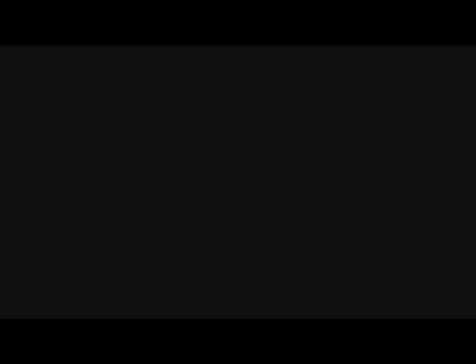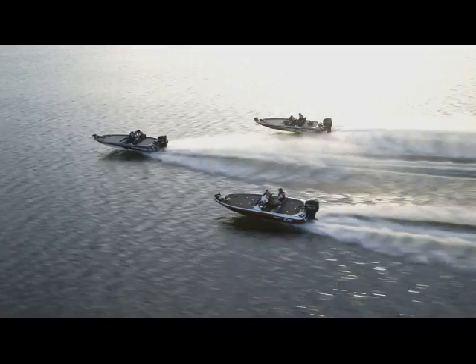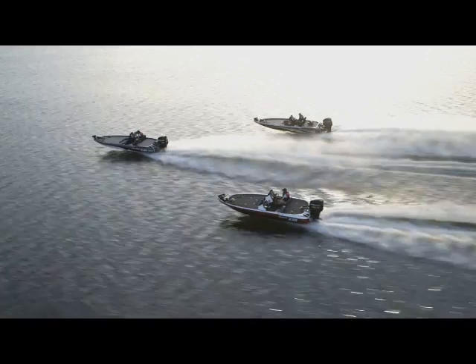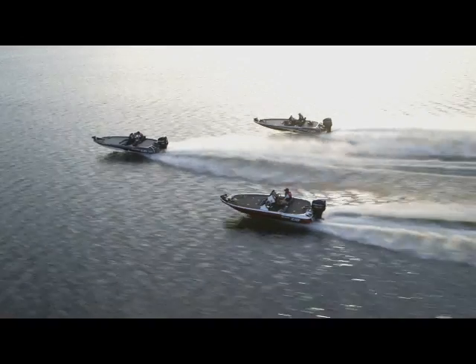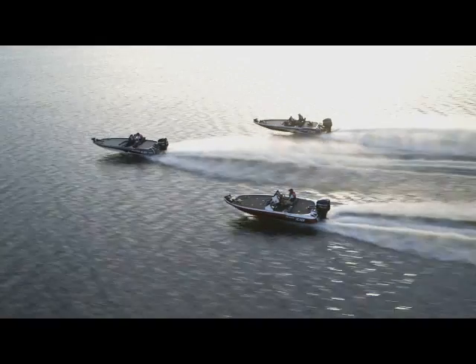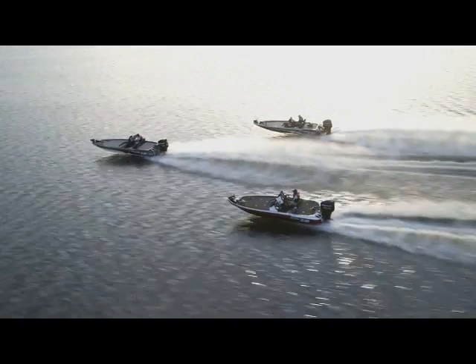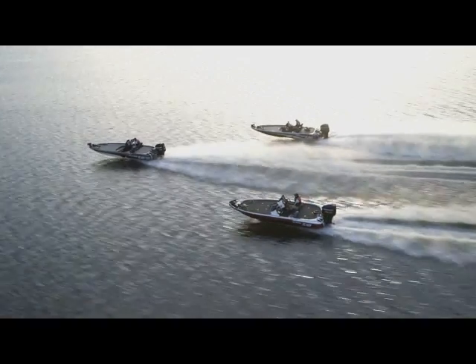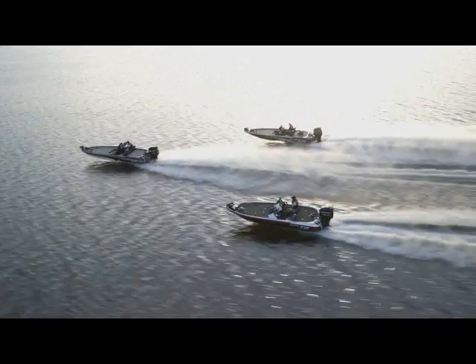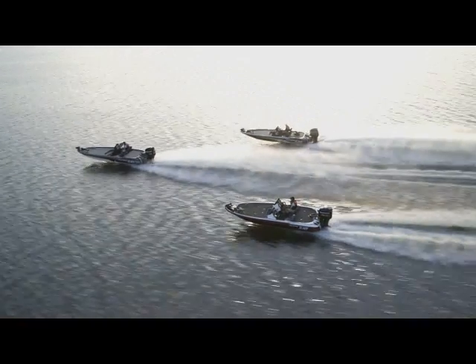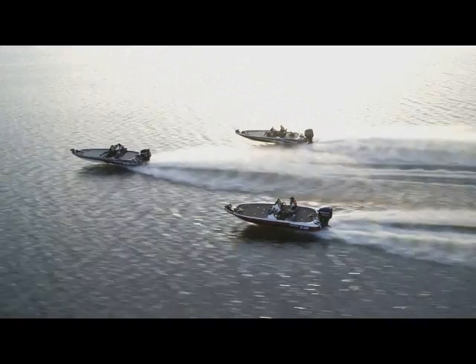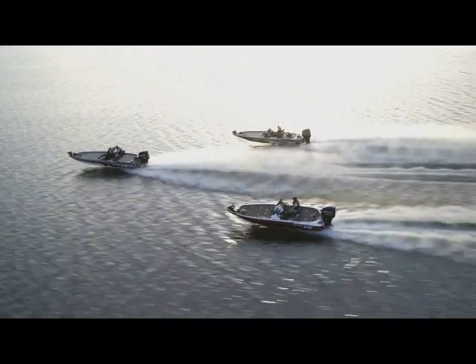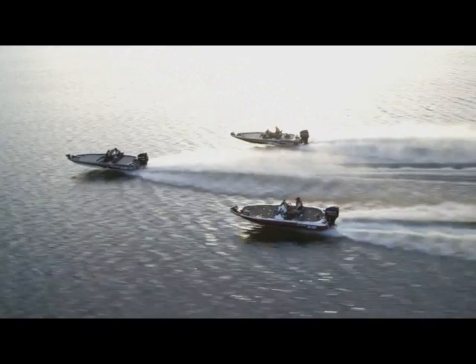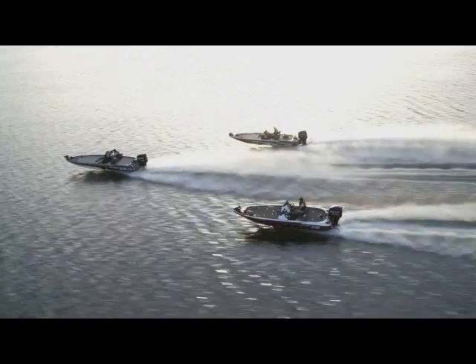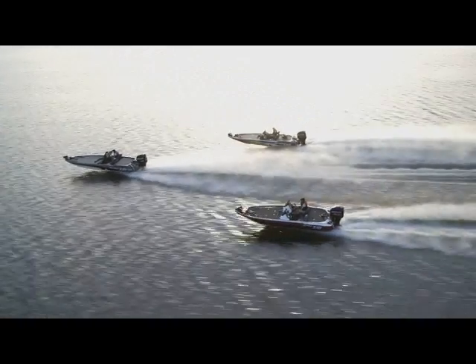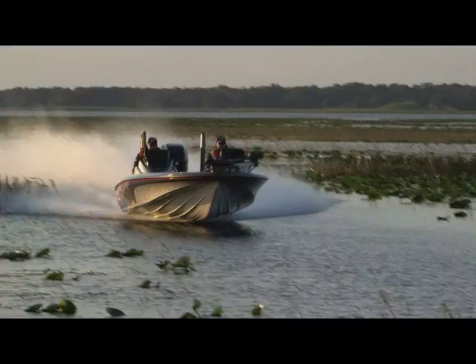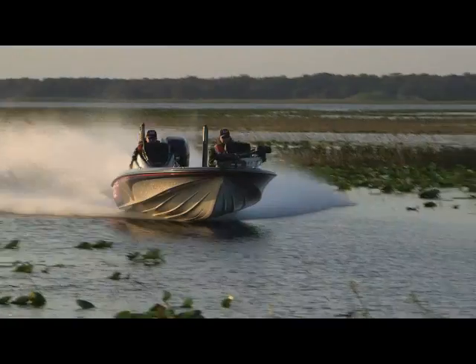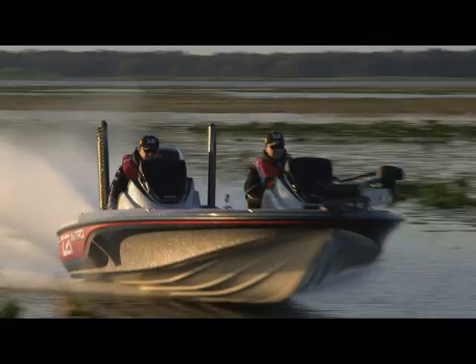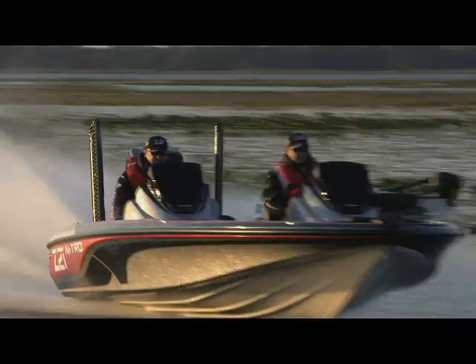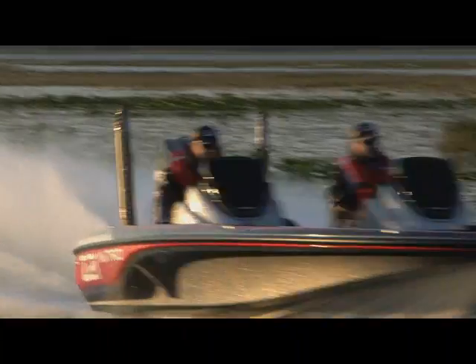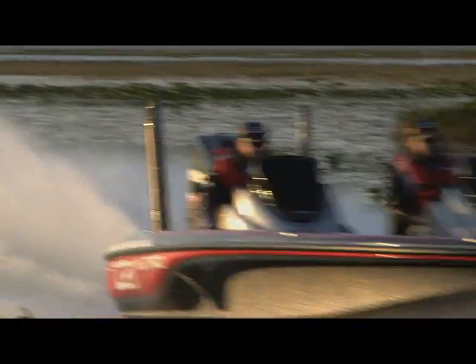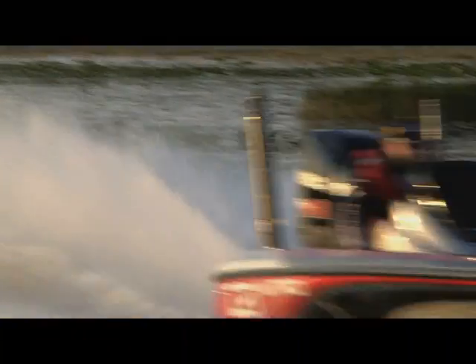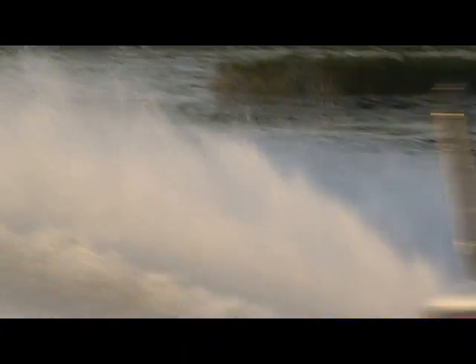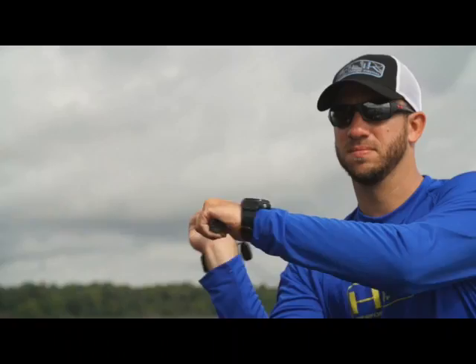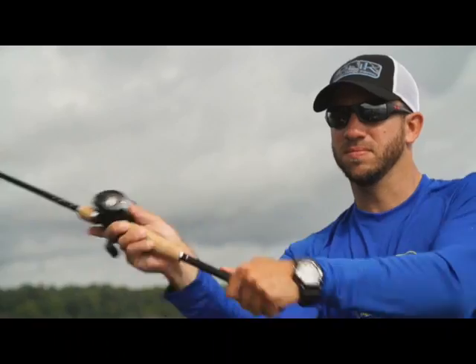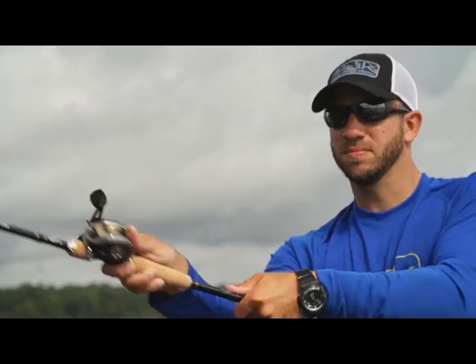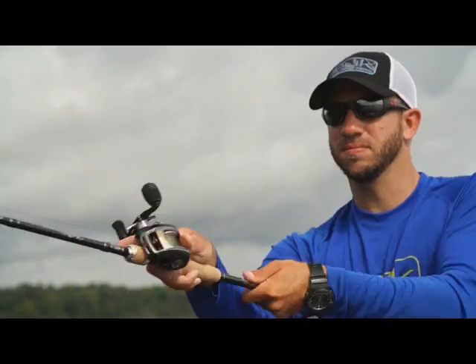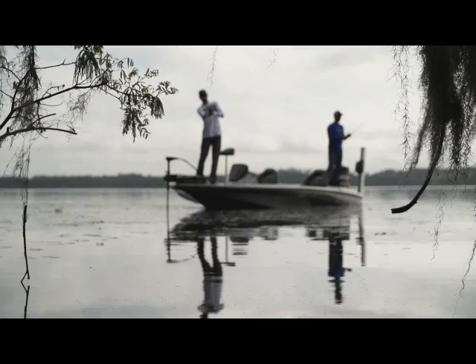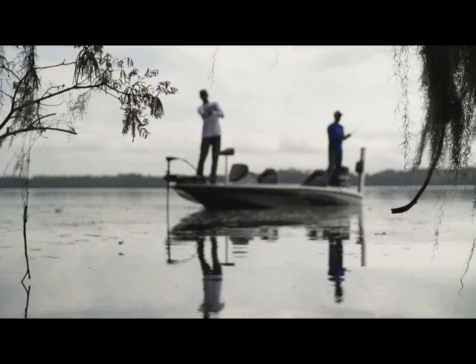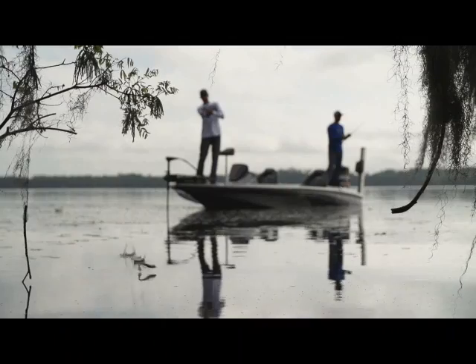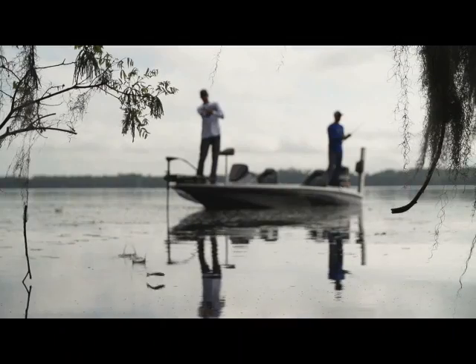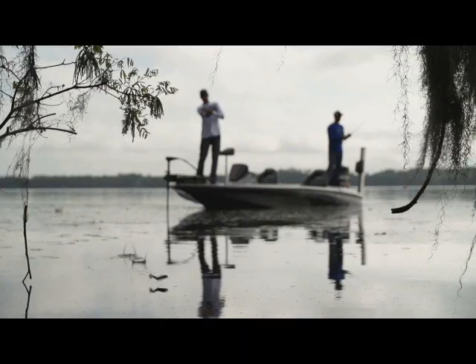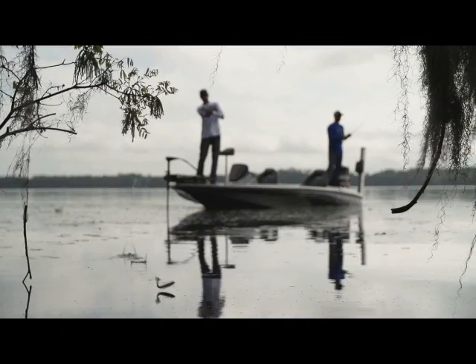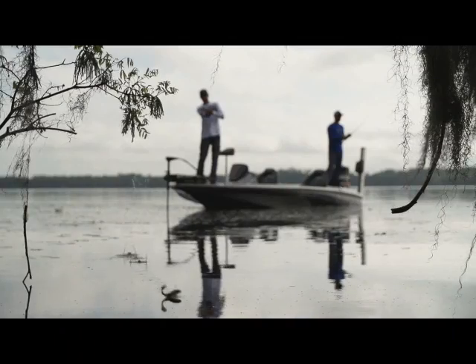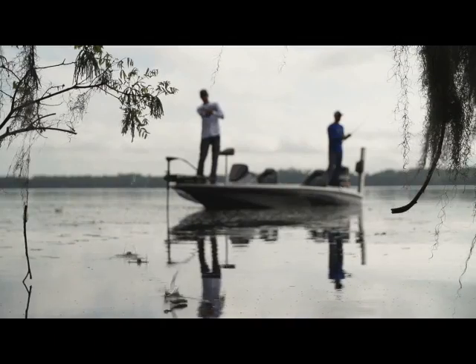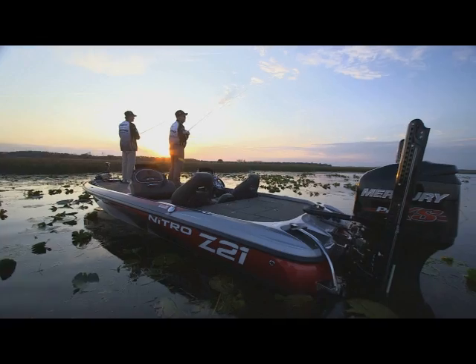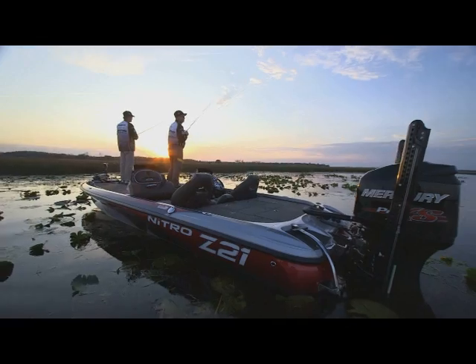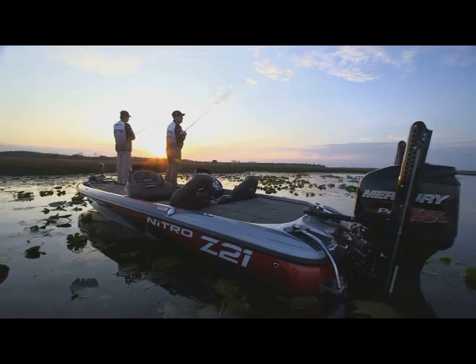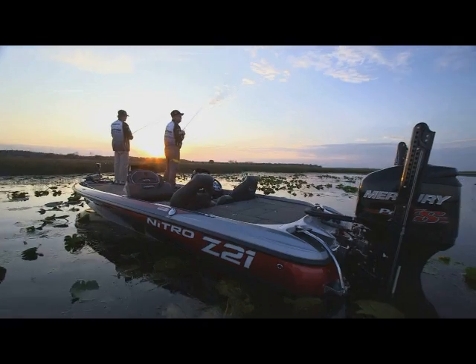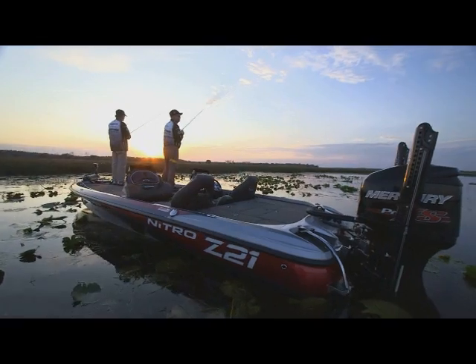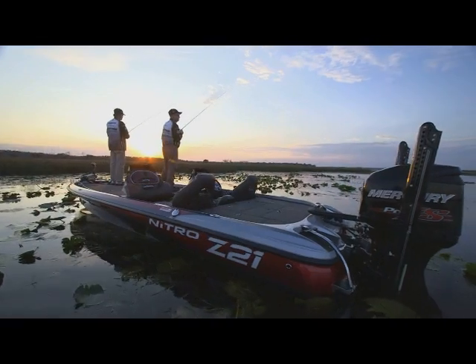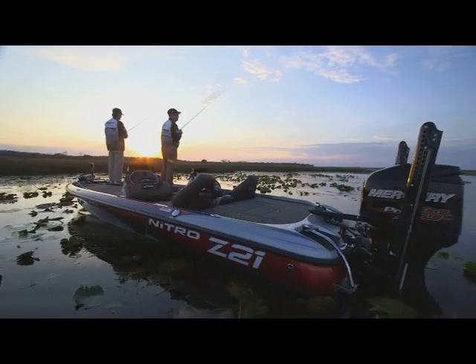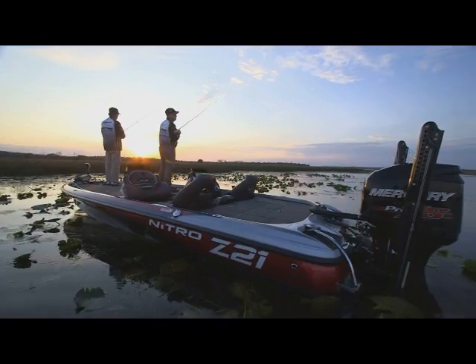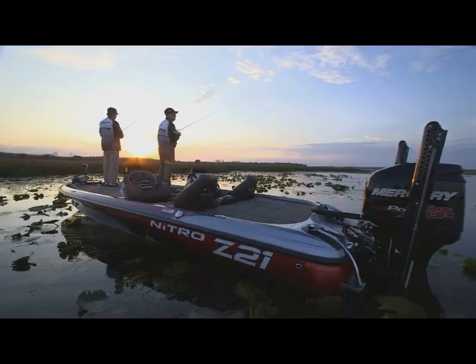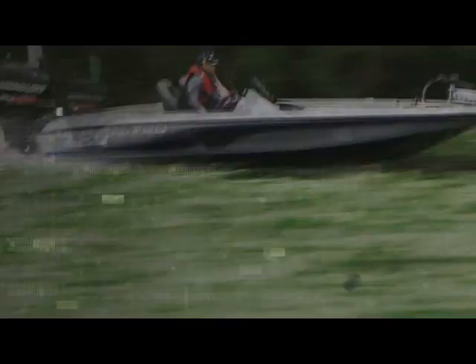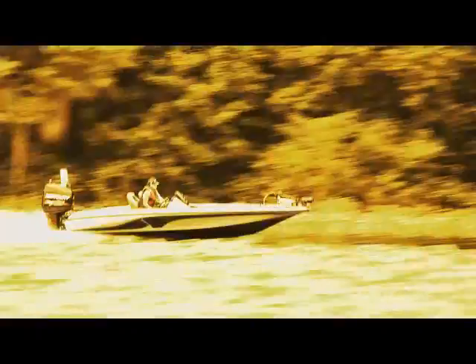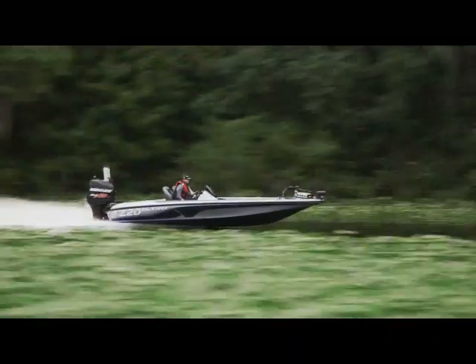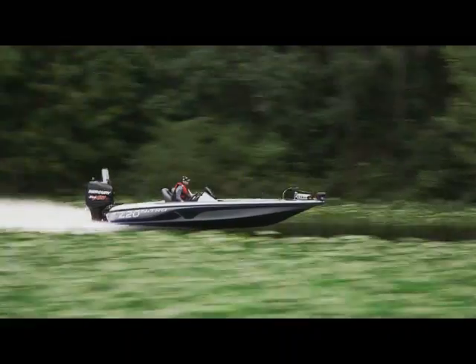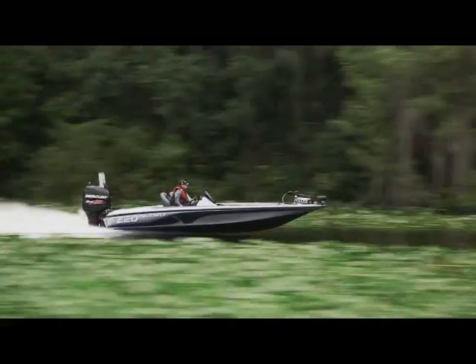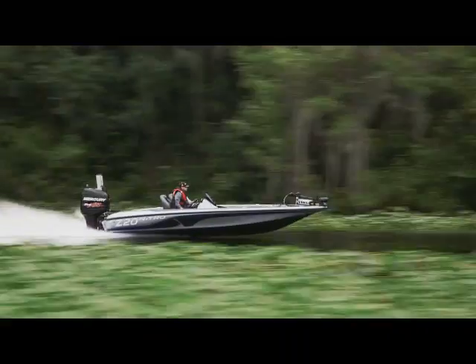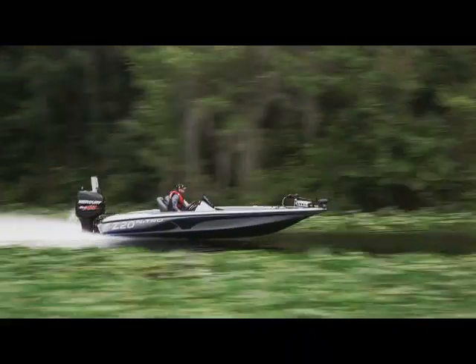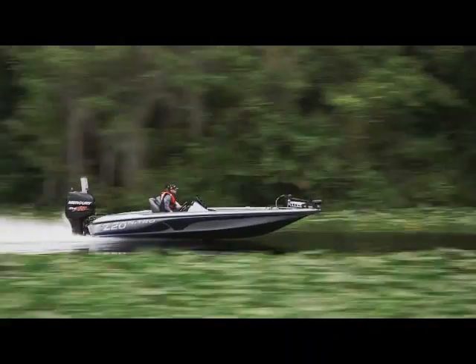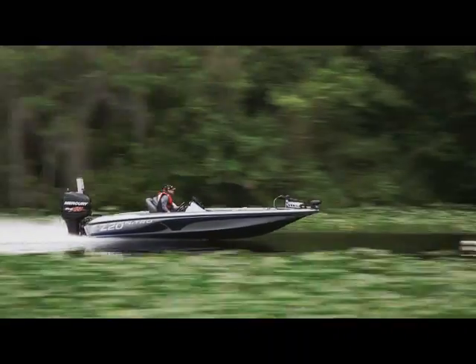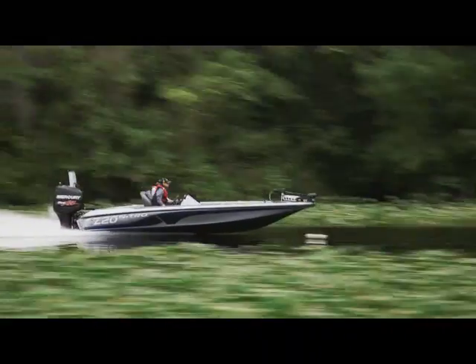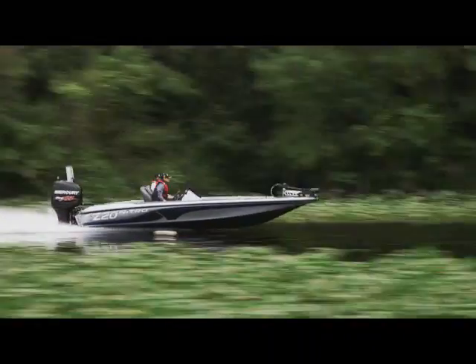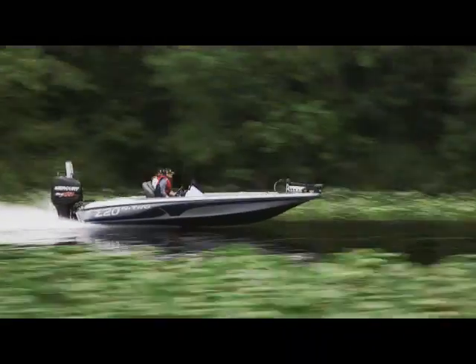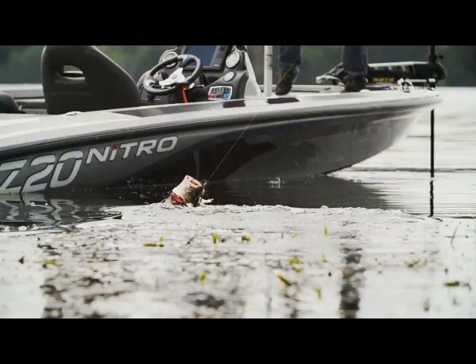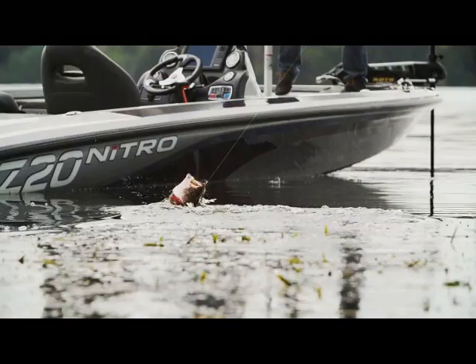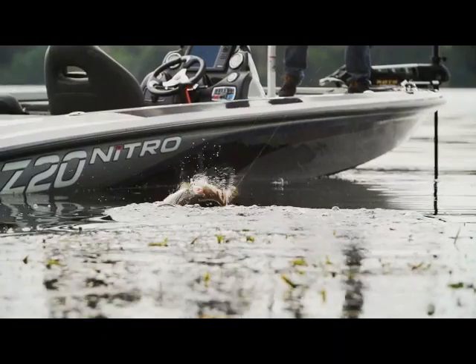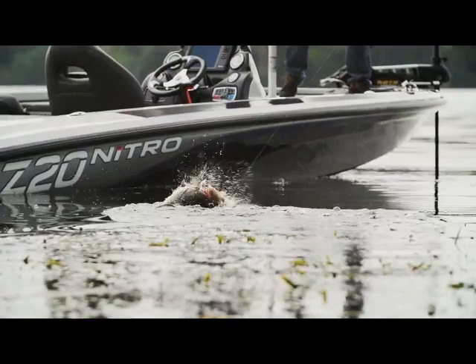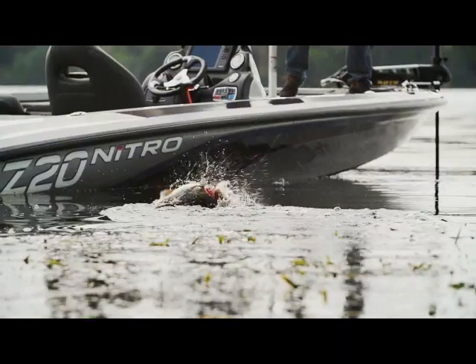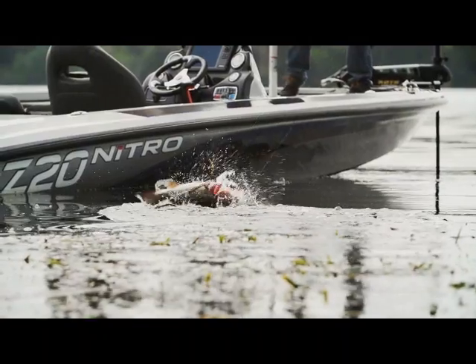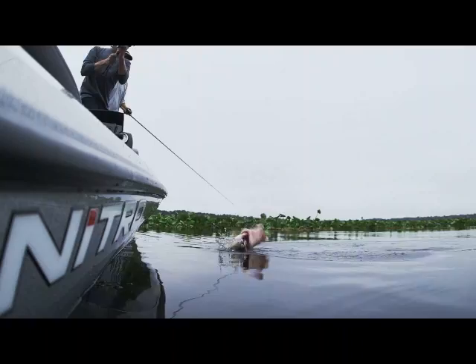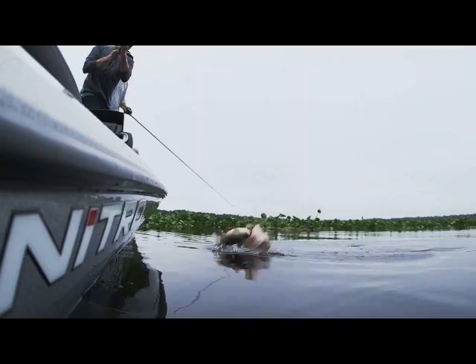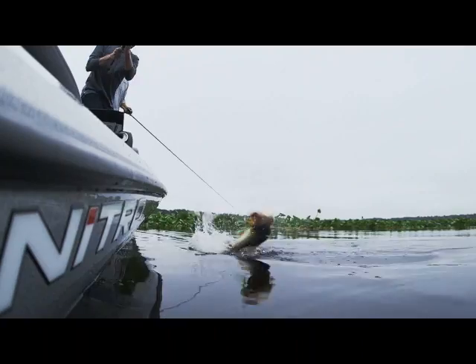Nitro, built for speed, built to fish, built to be a champion. That's why they're America's favorite performance fishing boats.